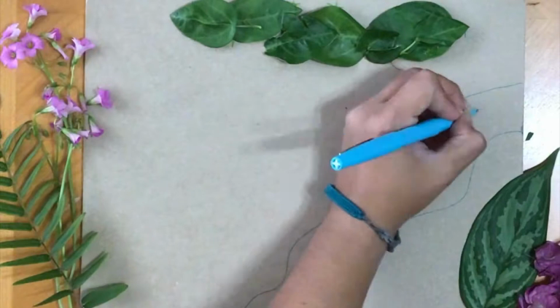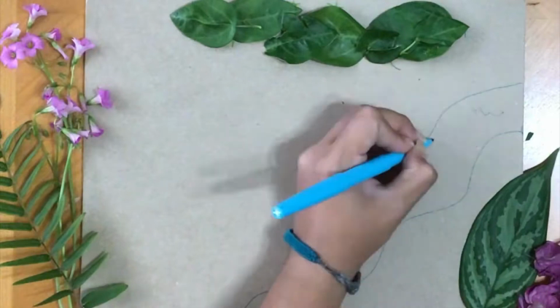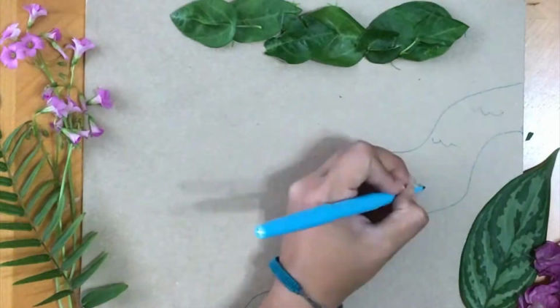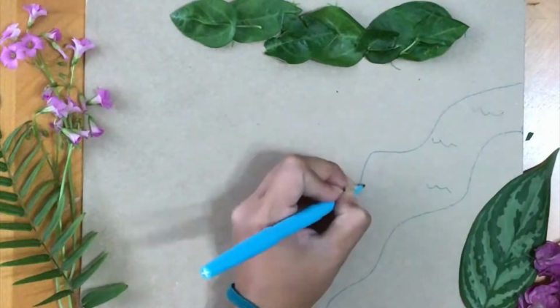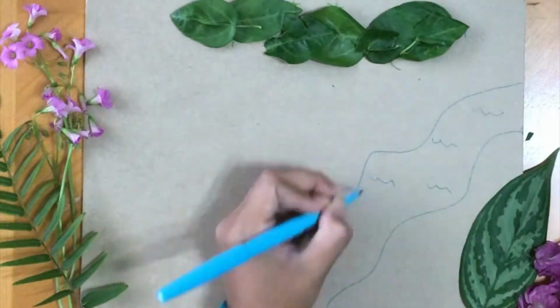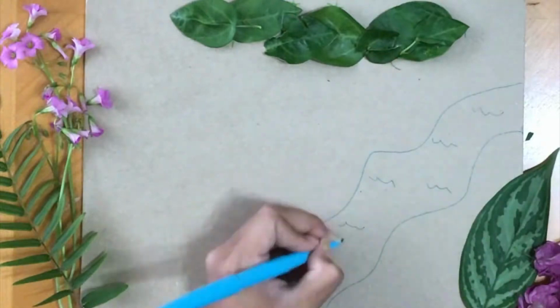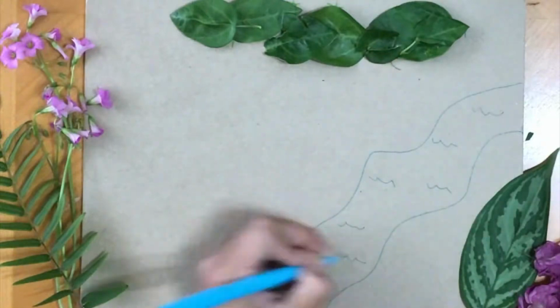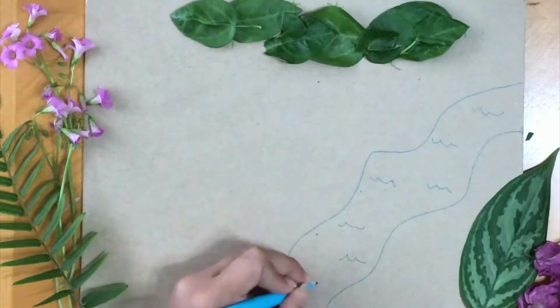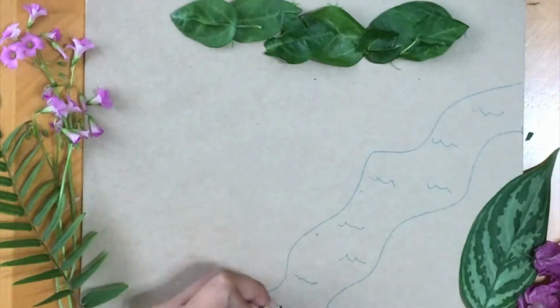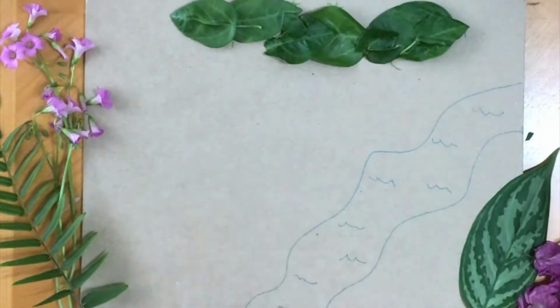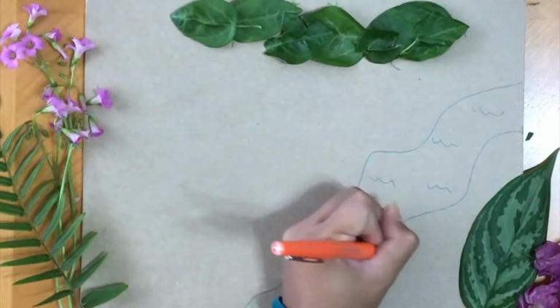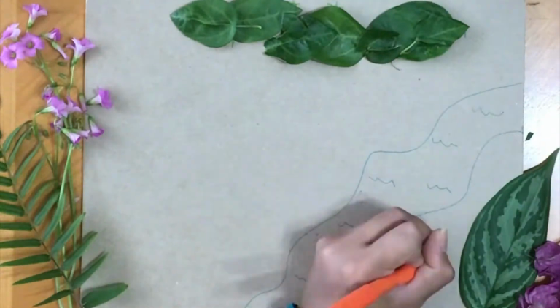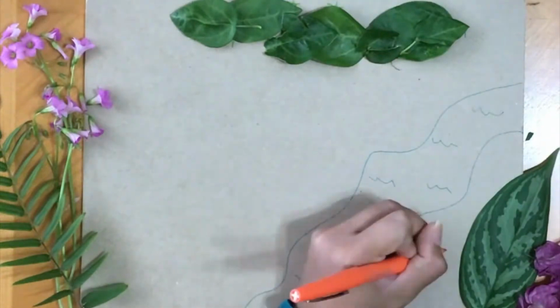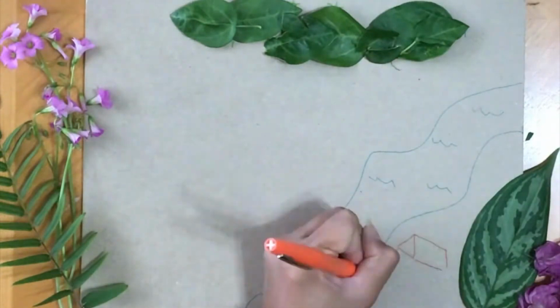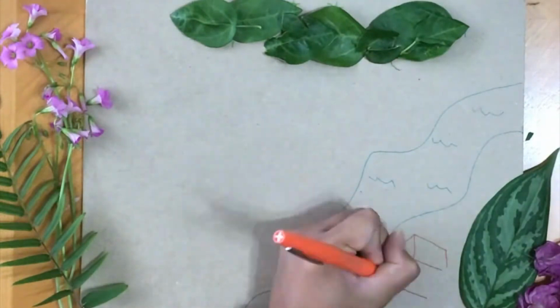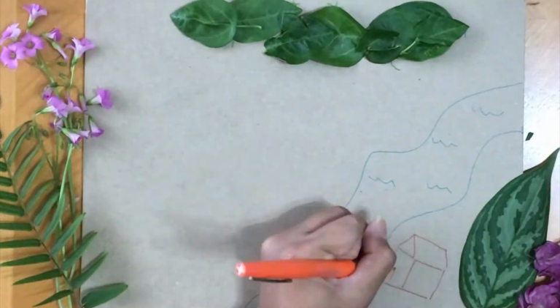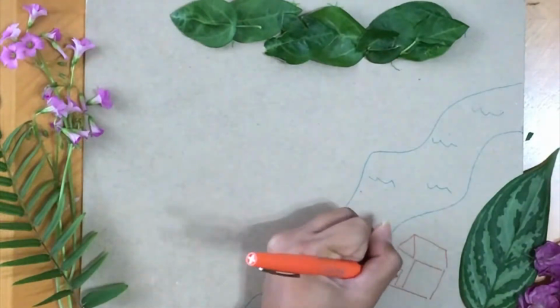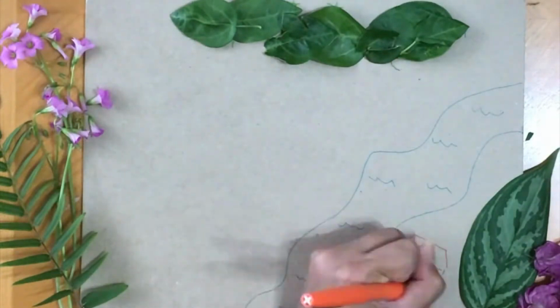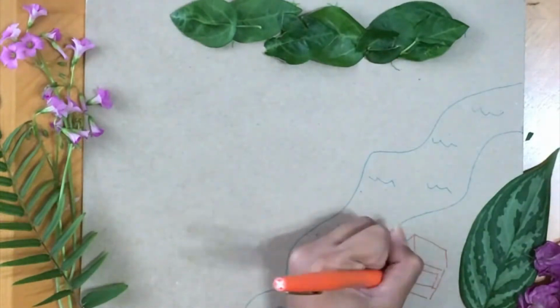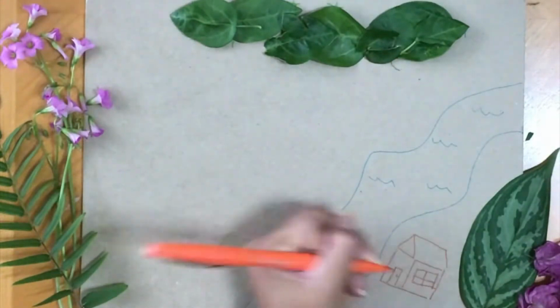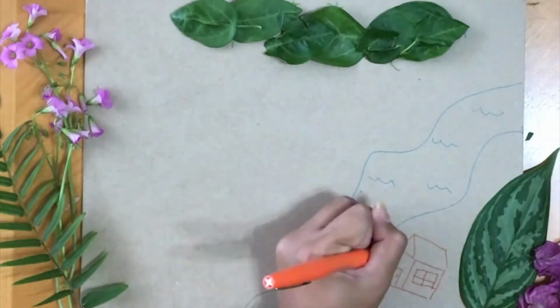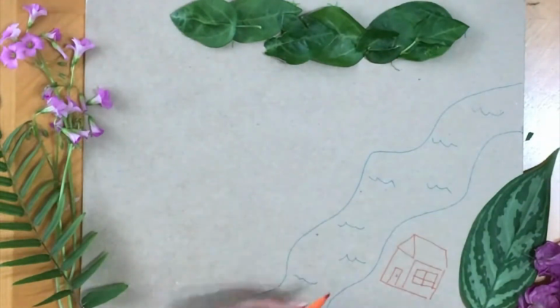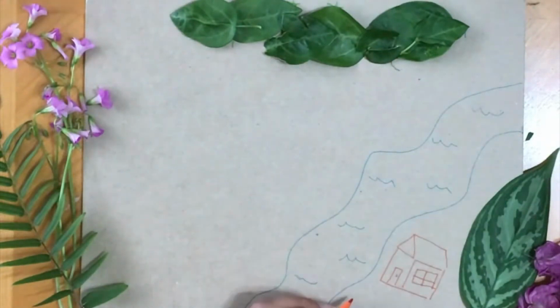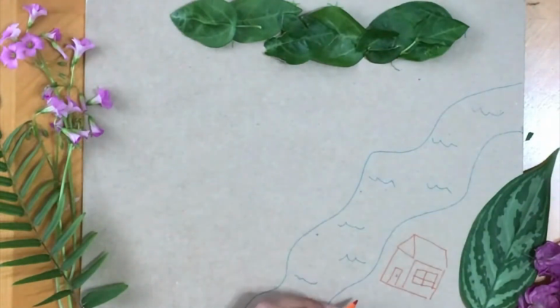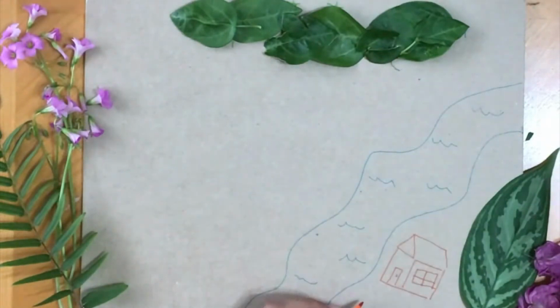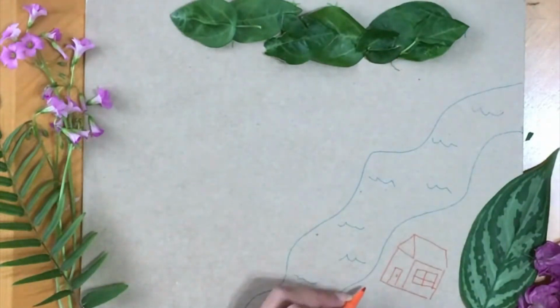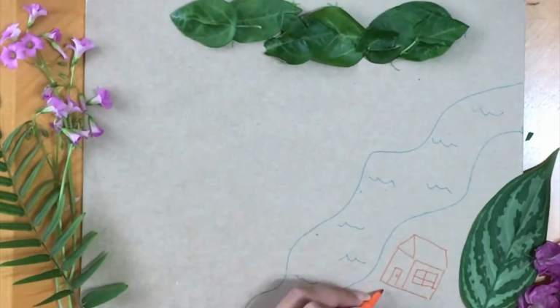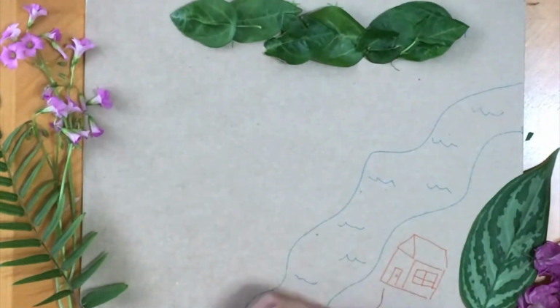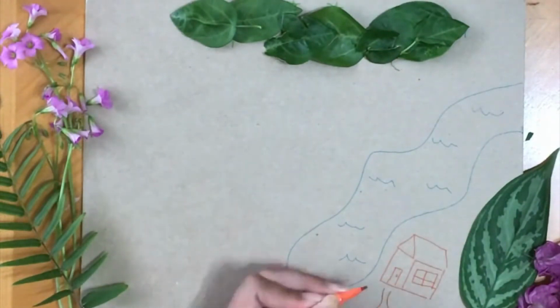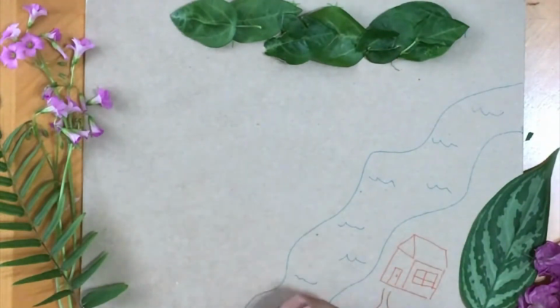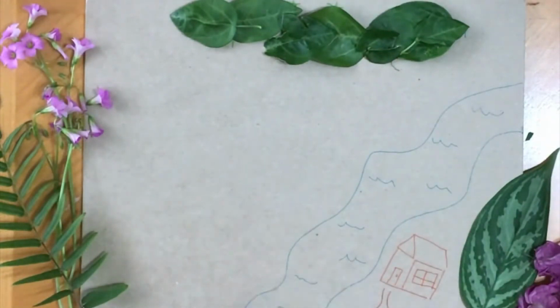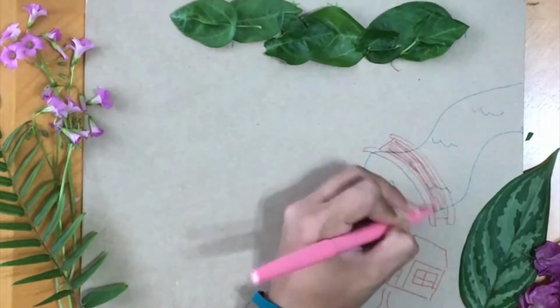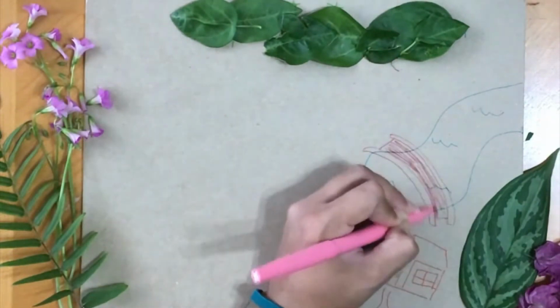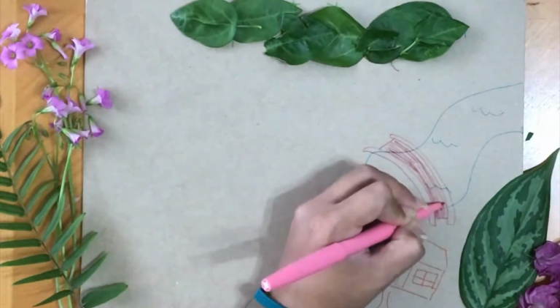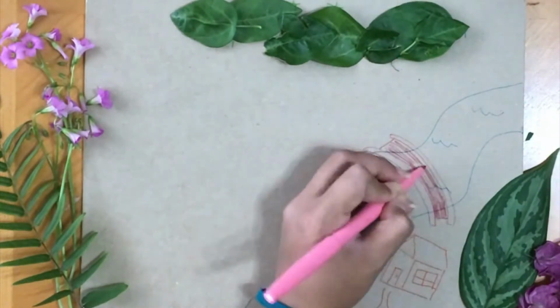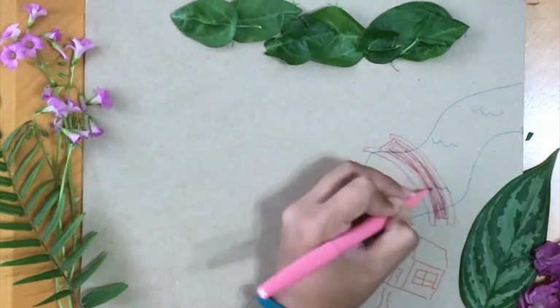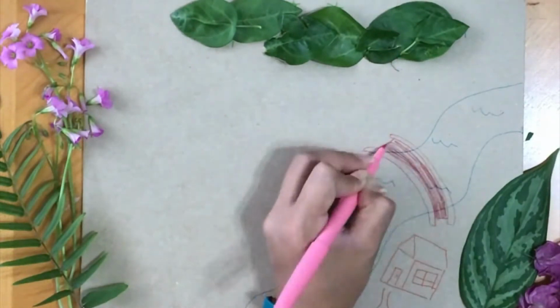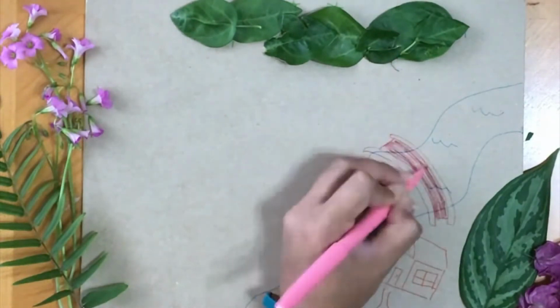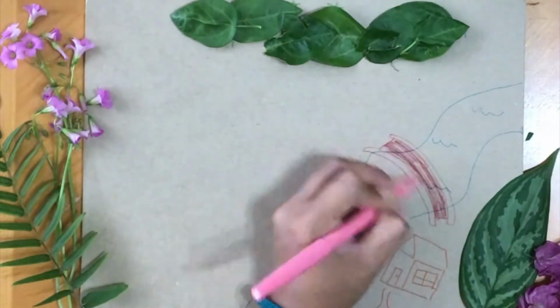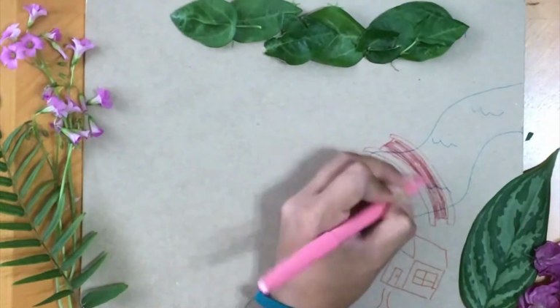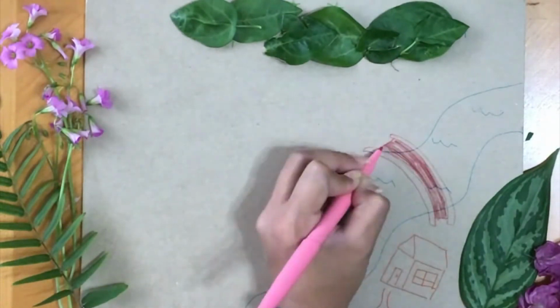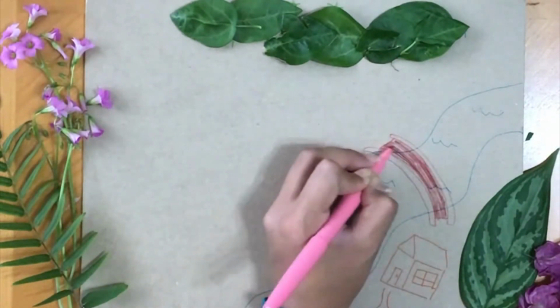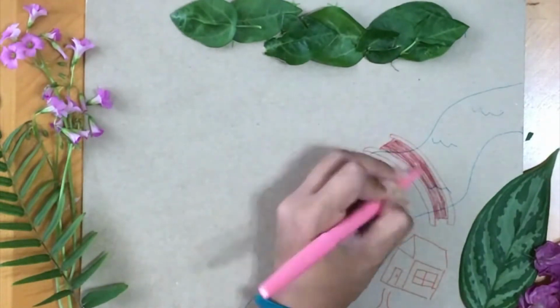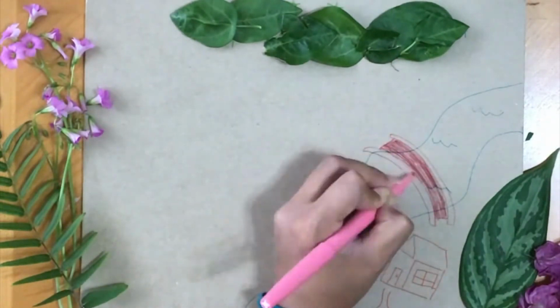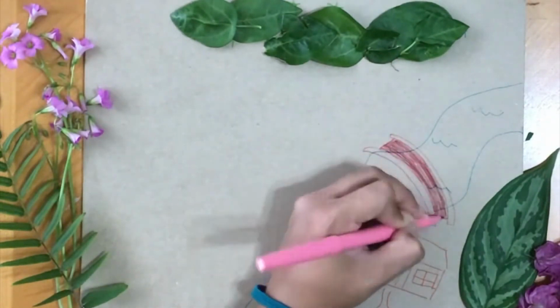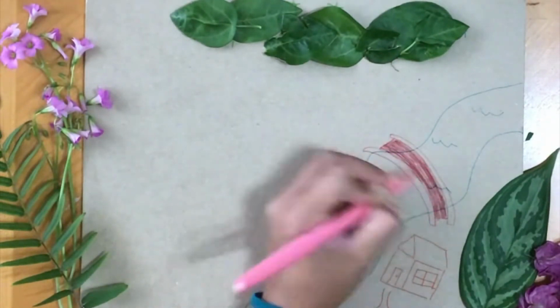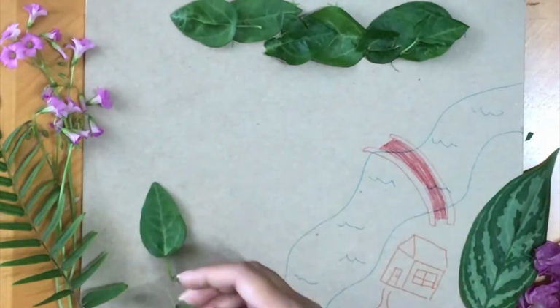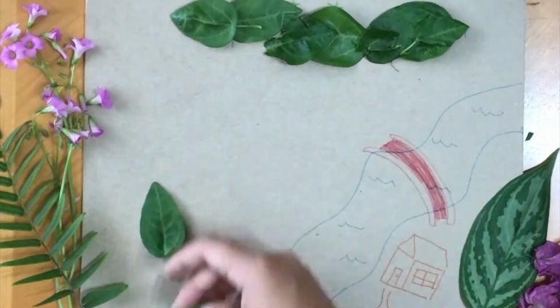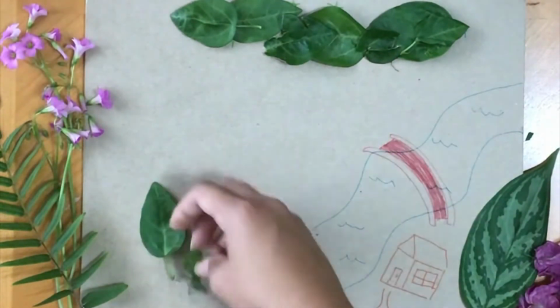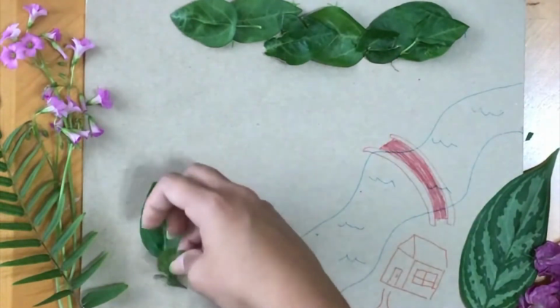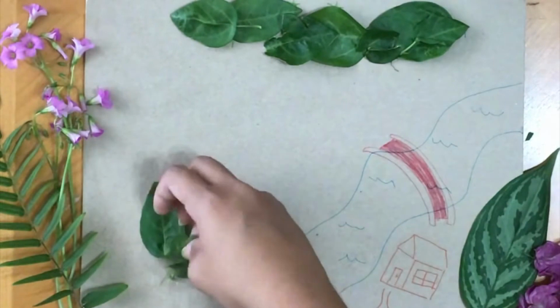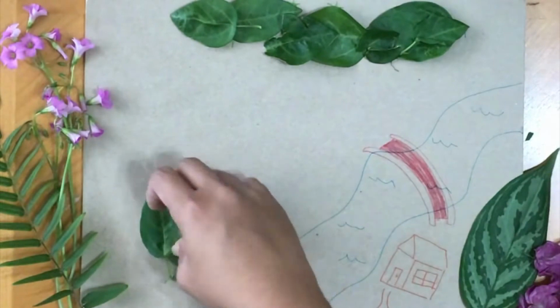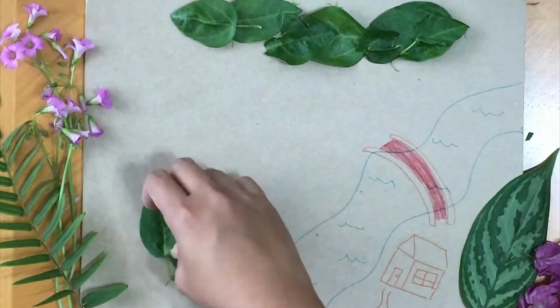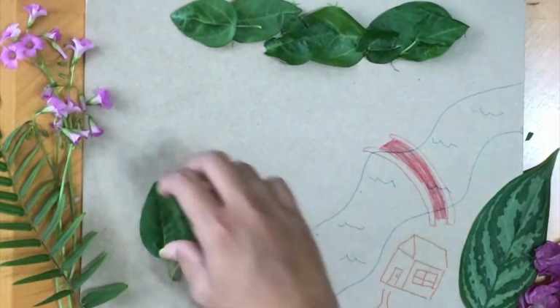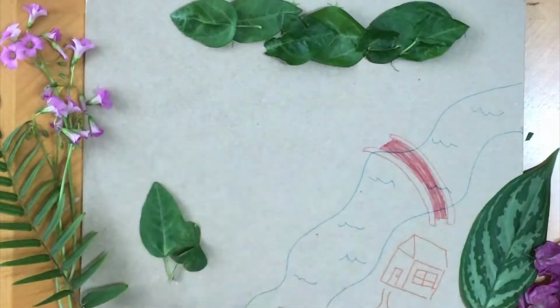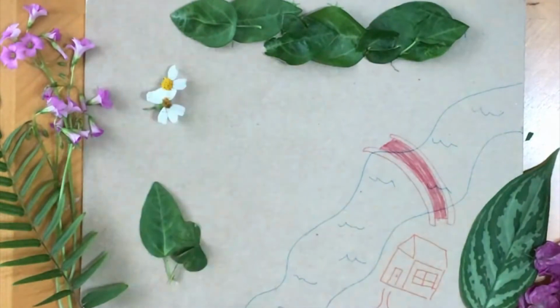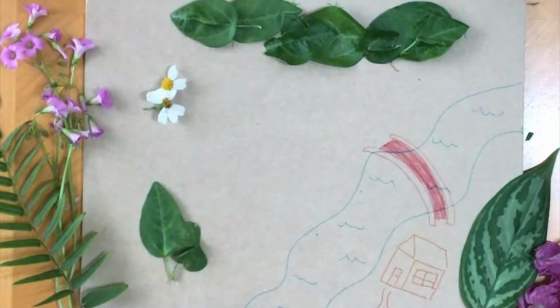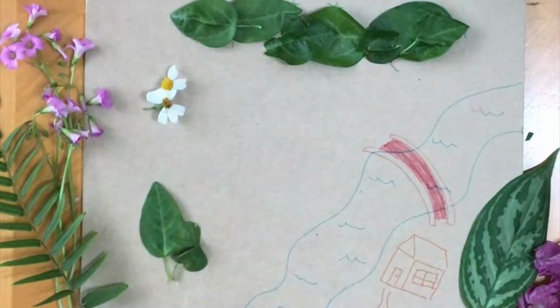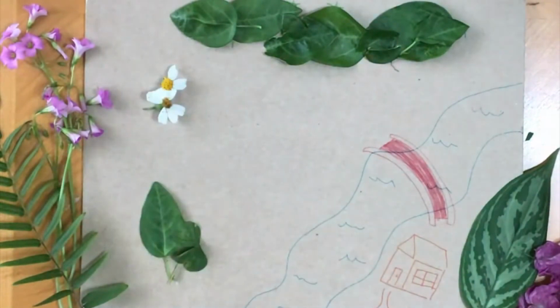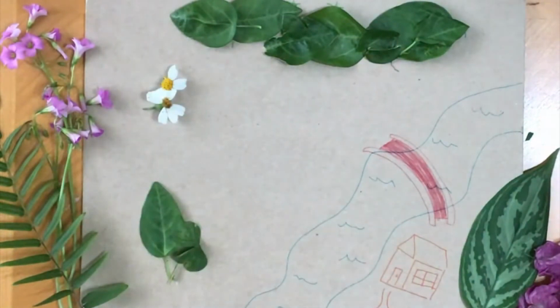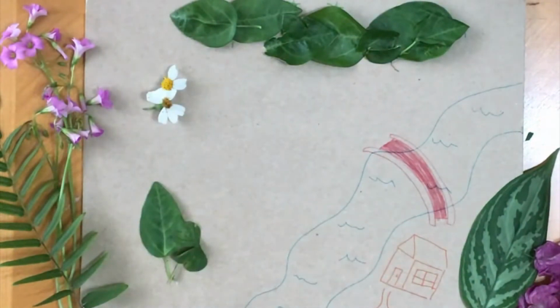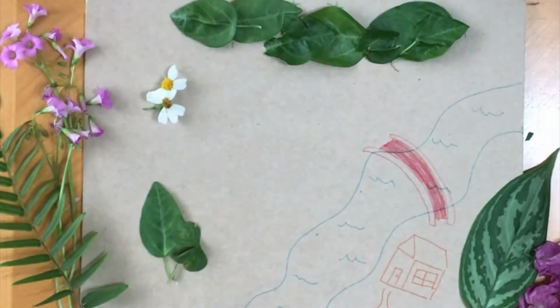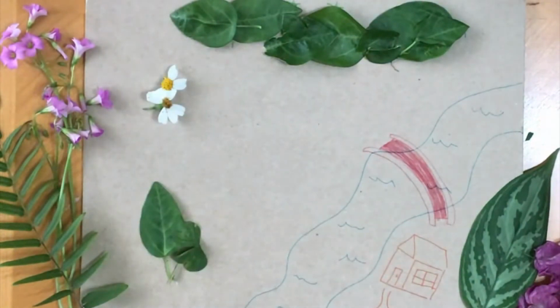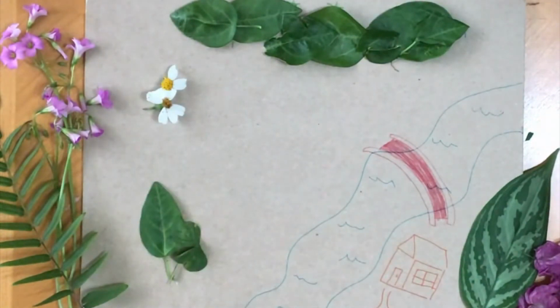Hi everyone, my name is Tatiana with Naples Botanical Garden and today I'm going to show you how to create your own dream garden at home.